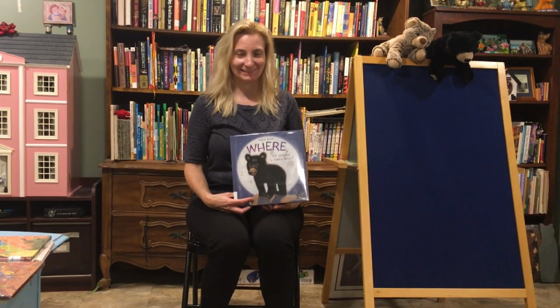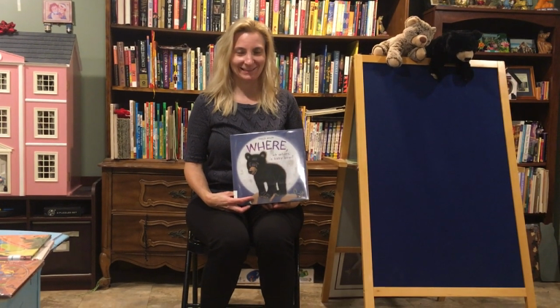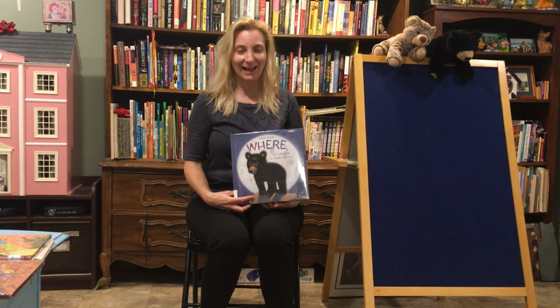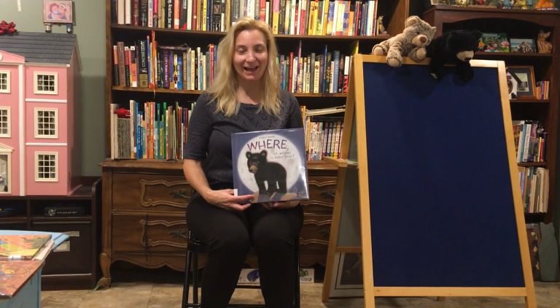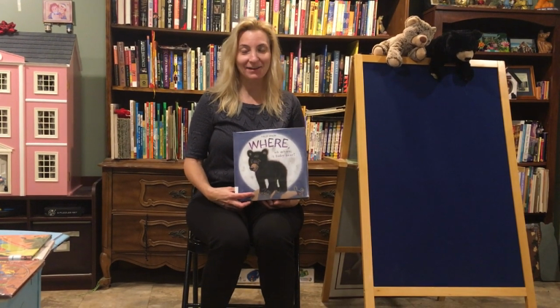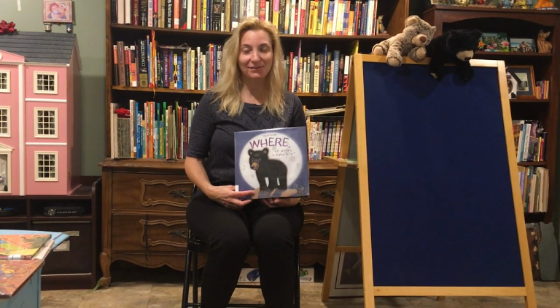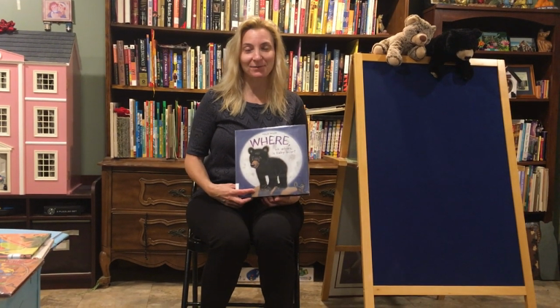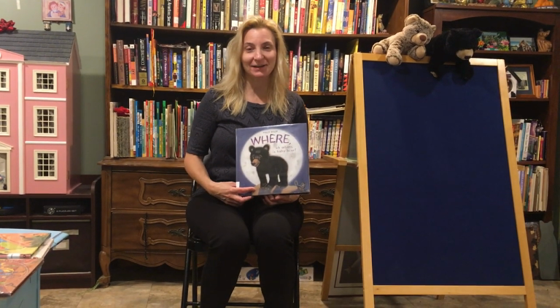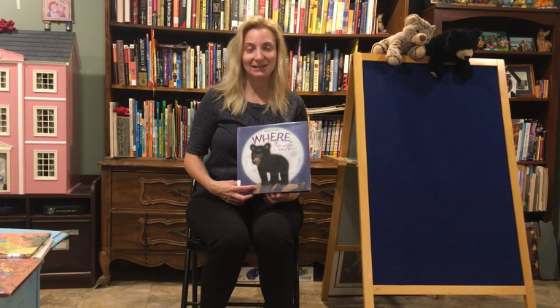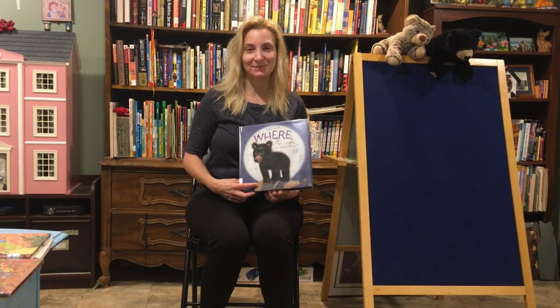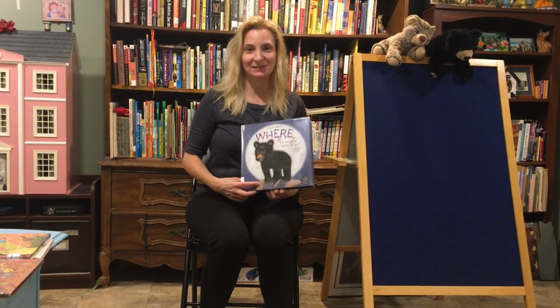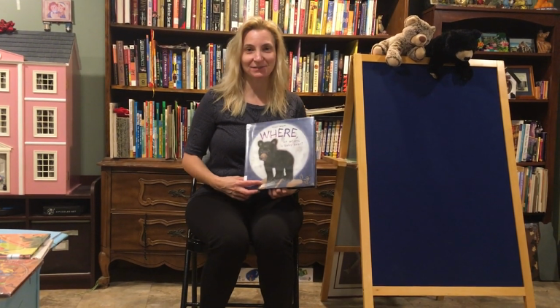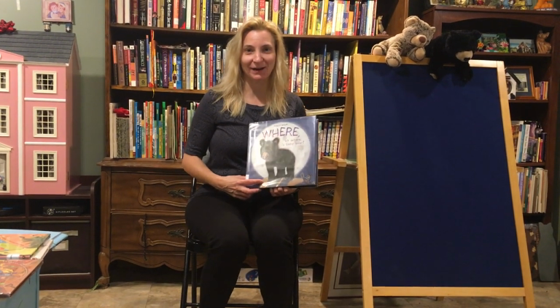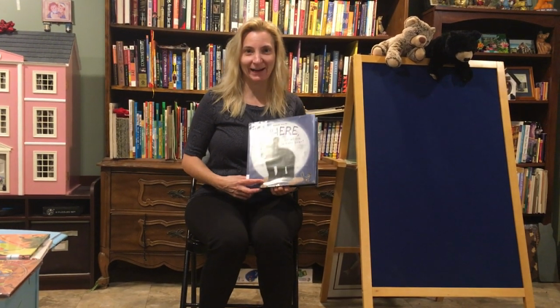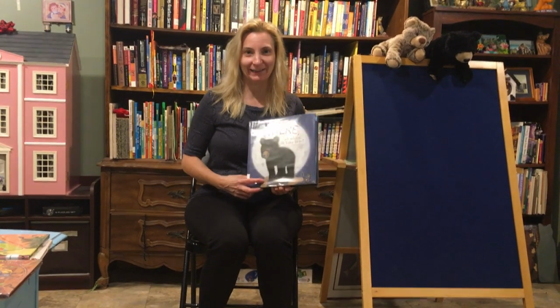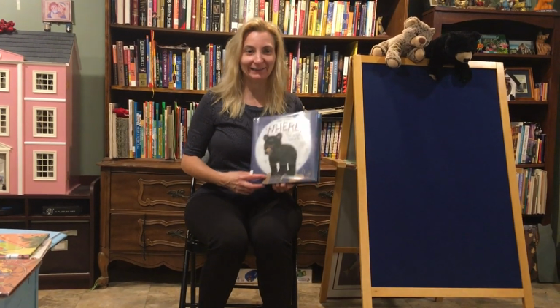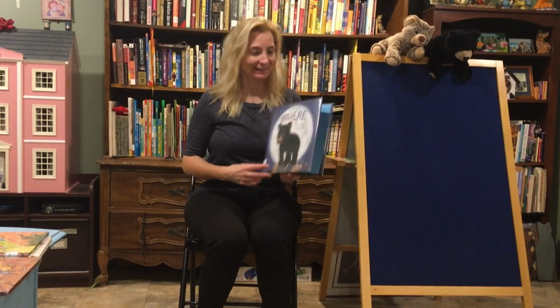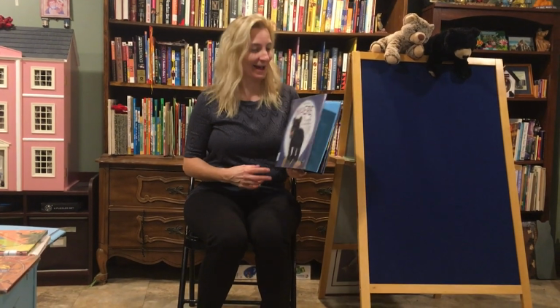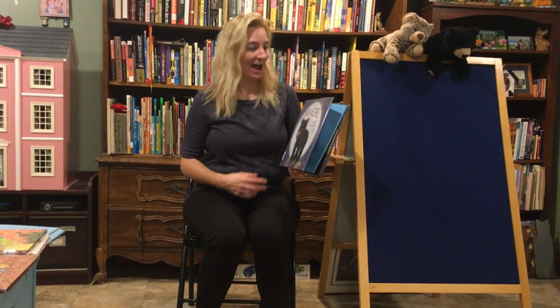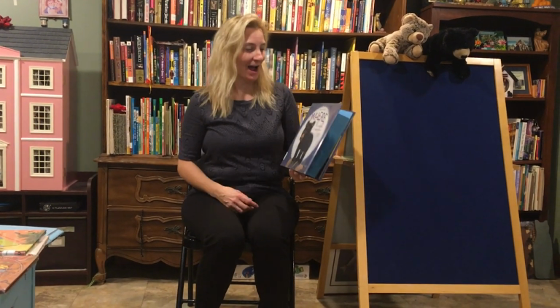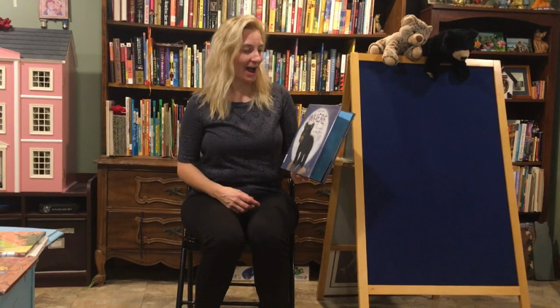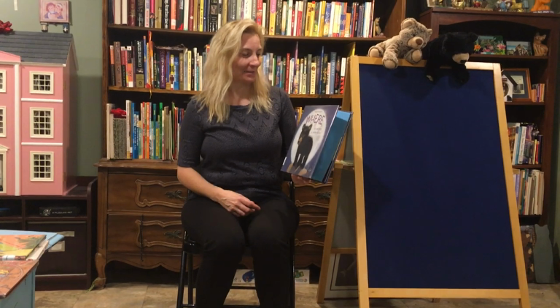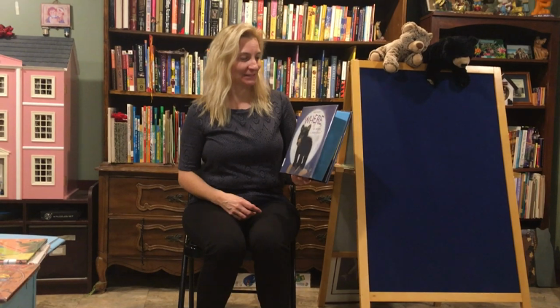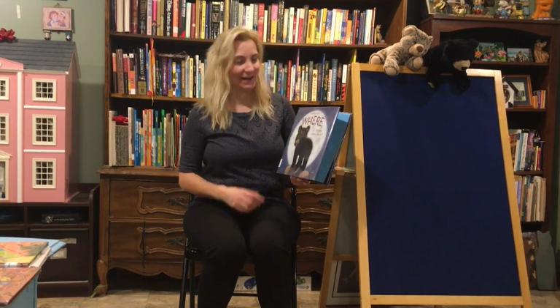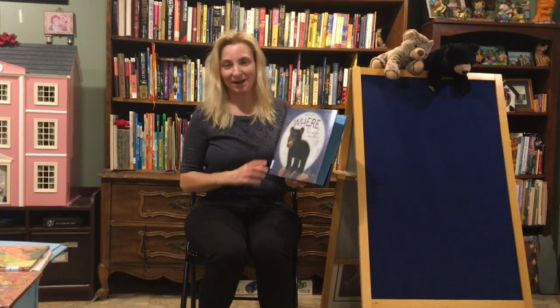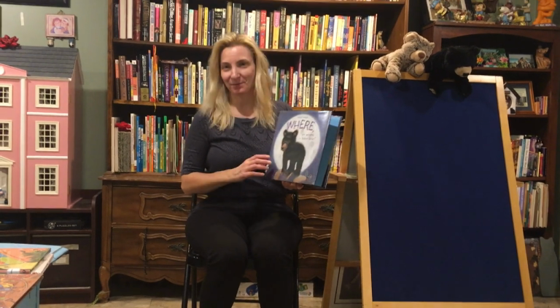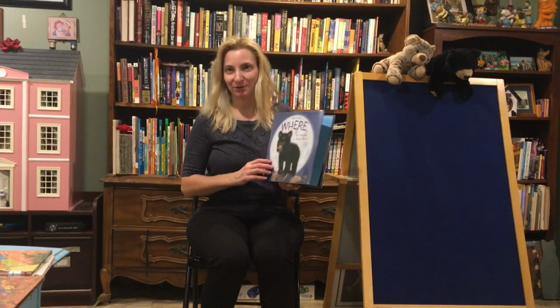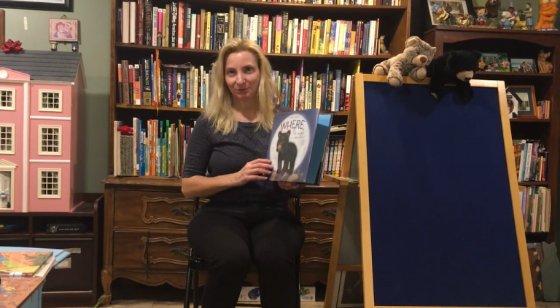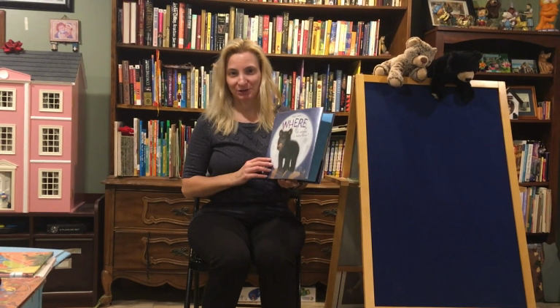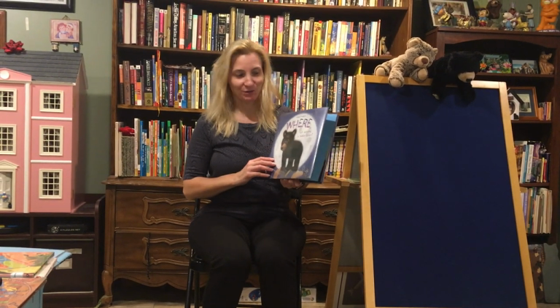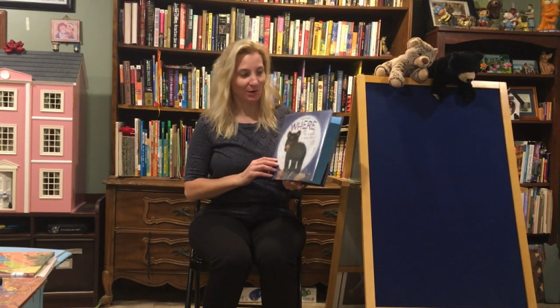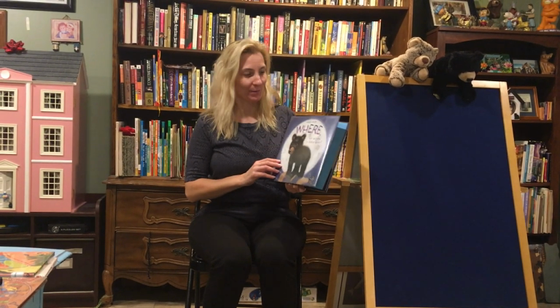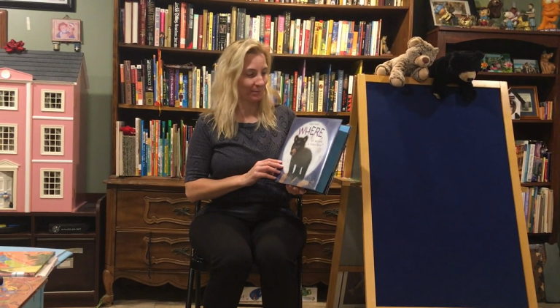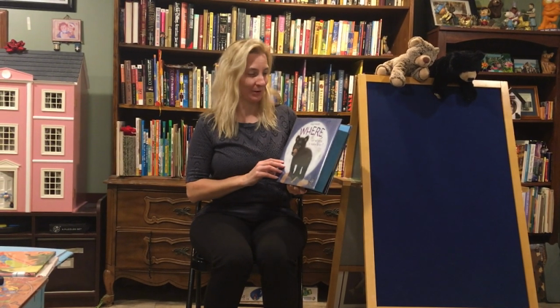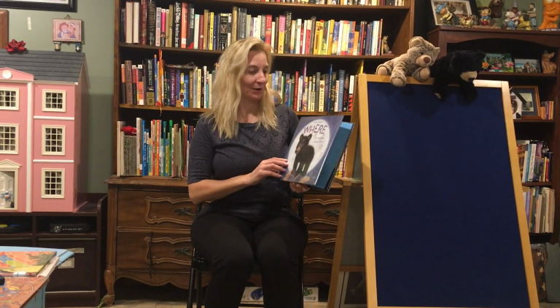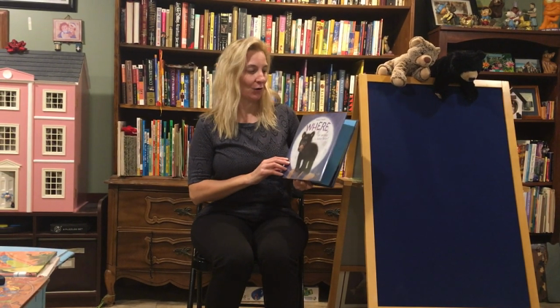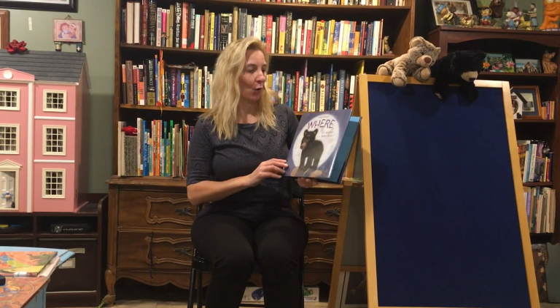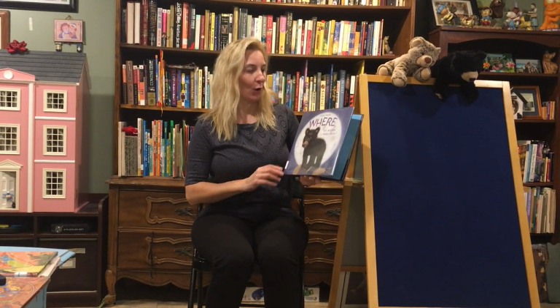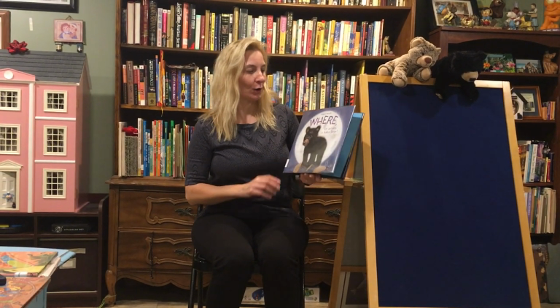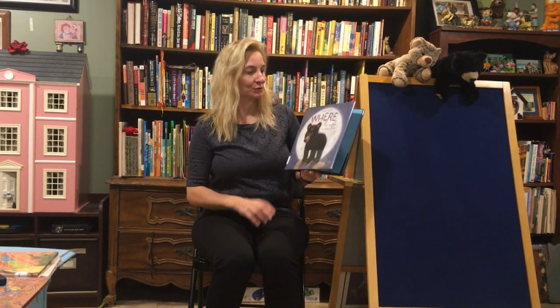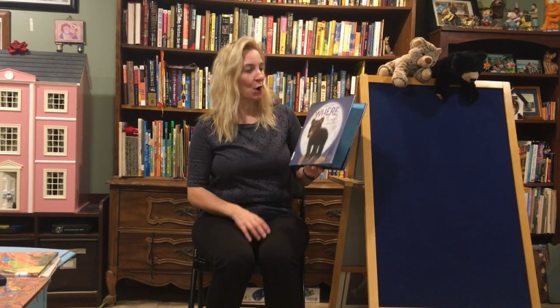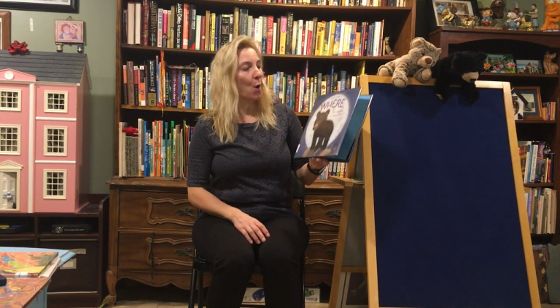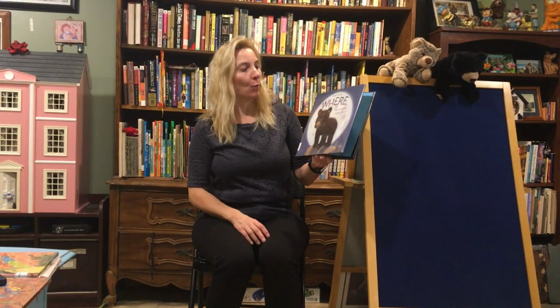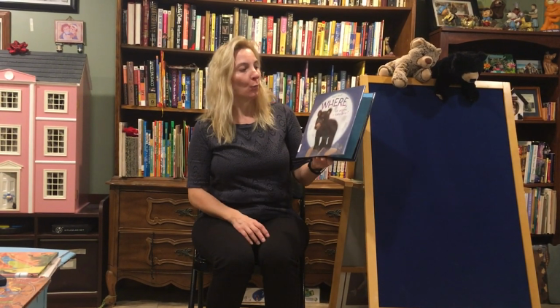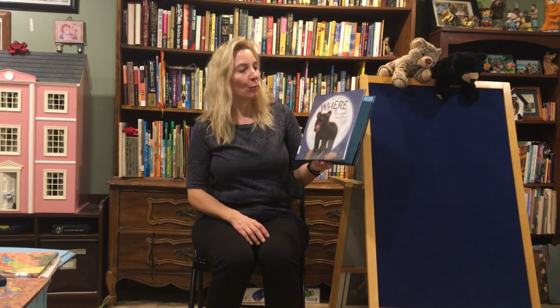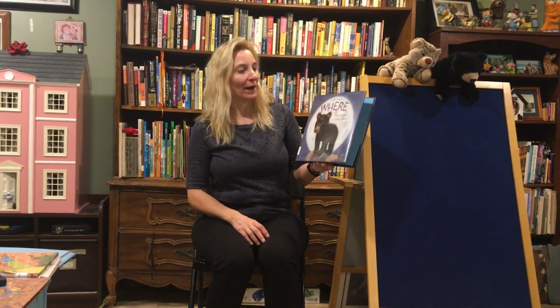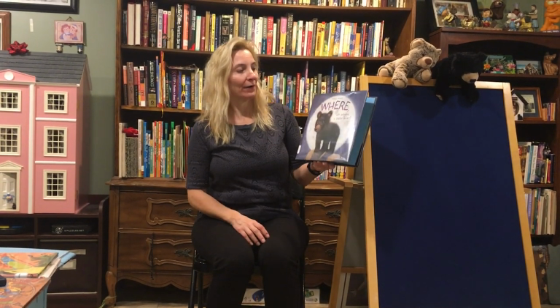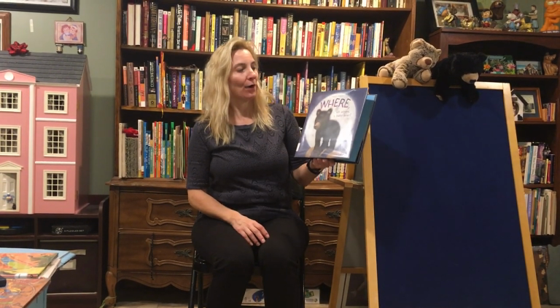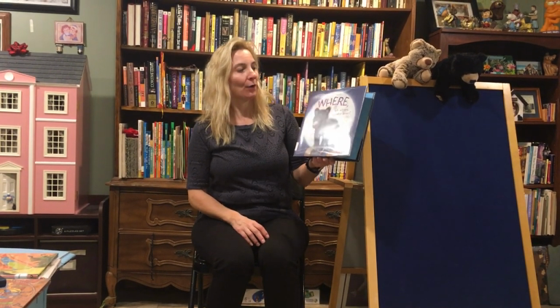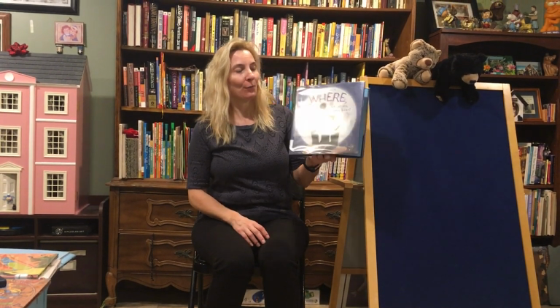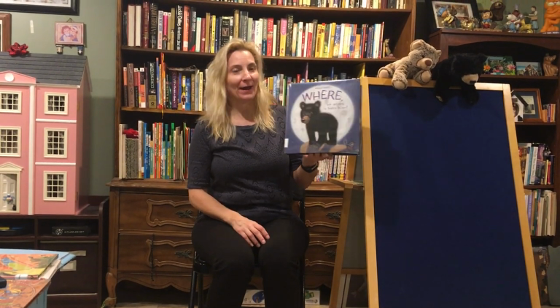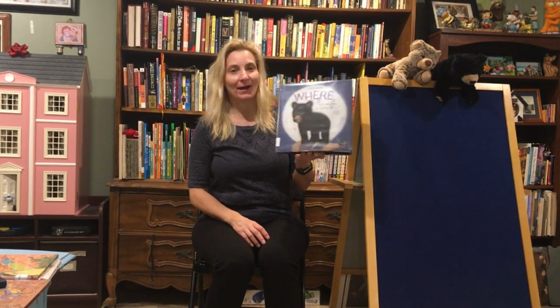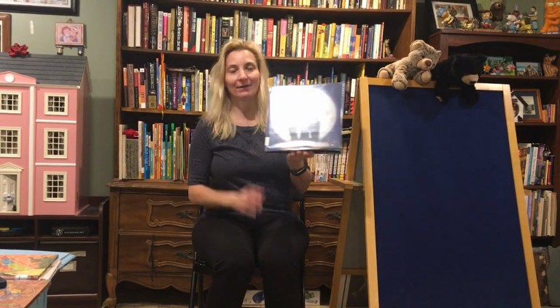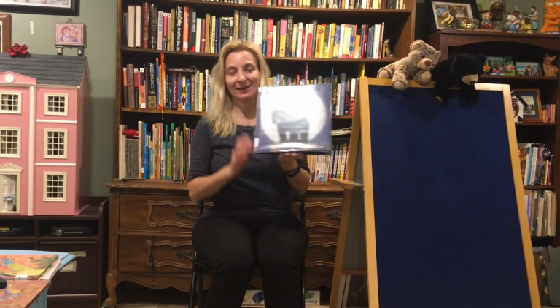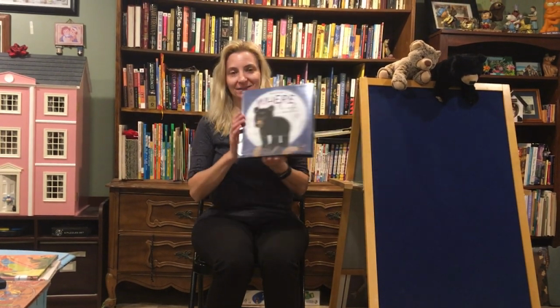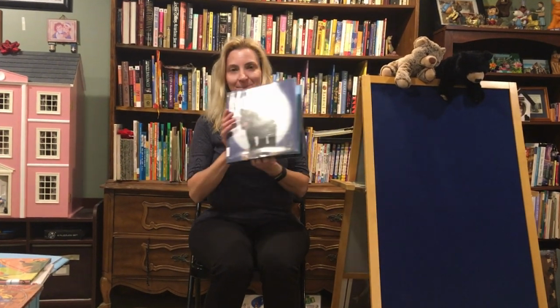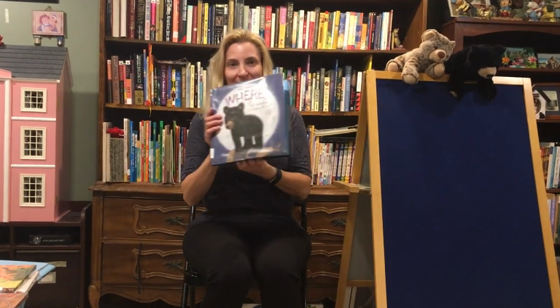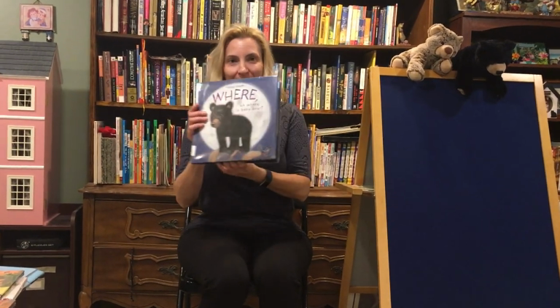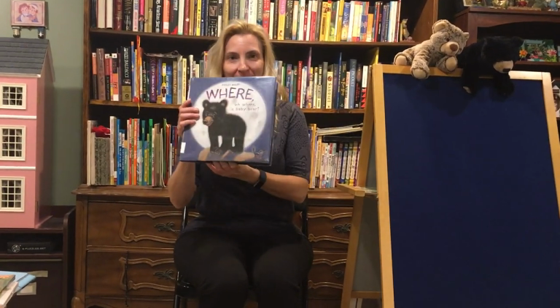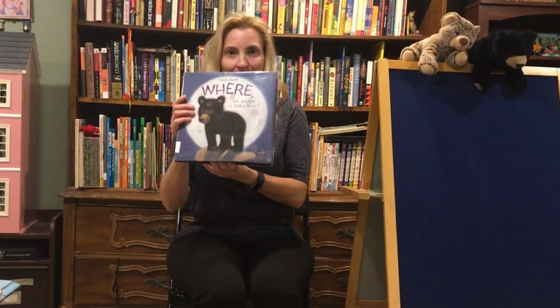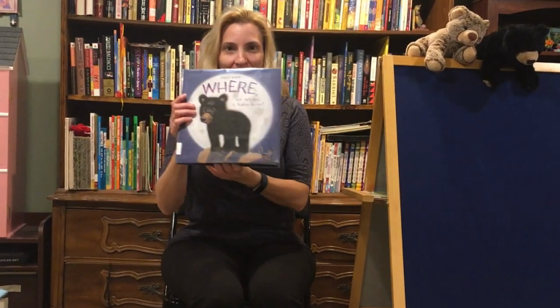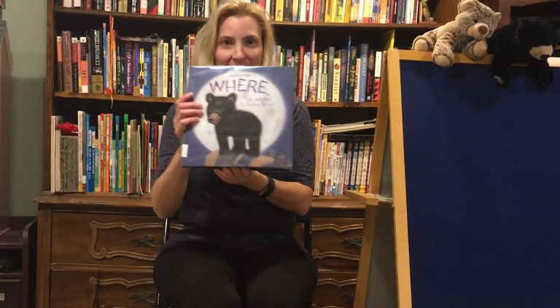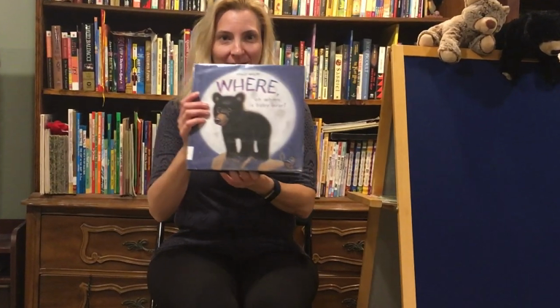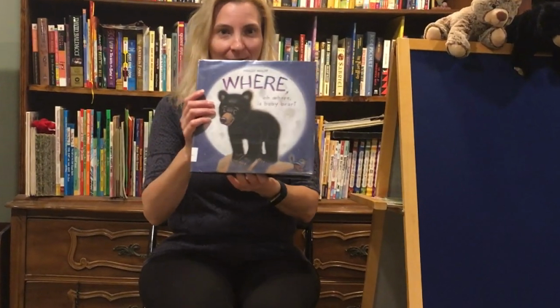Hi everyone! It's Ms. Lorraine. Today I'm going to read you a book called Where Oh Where Is Baby Bear?